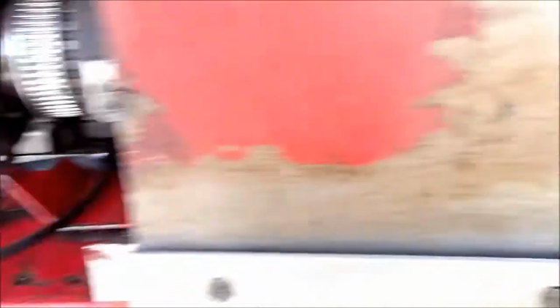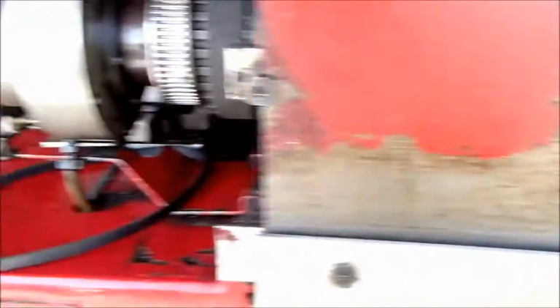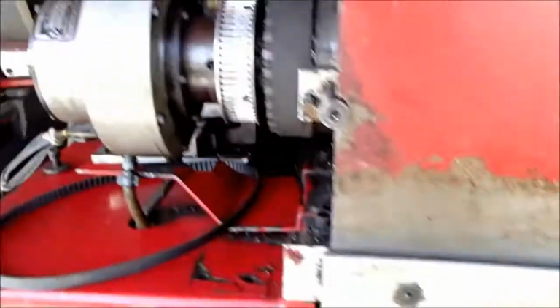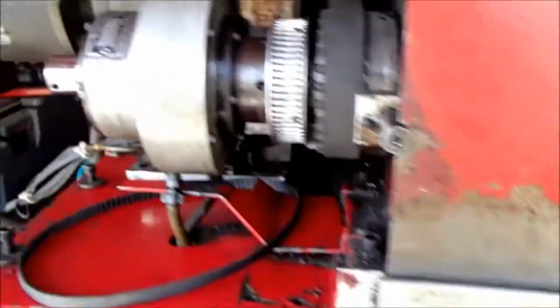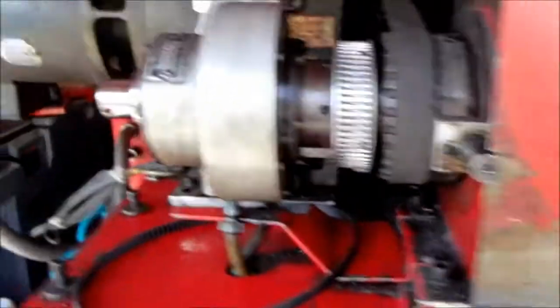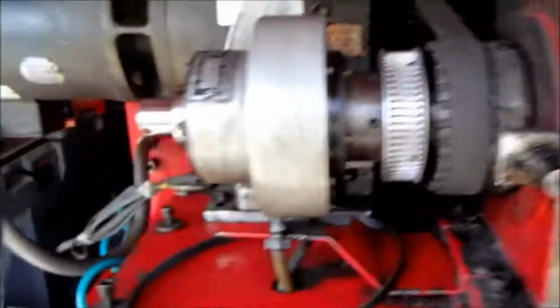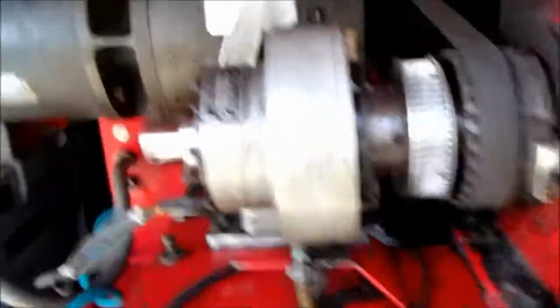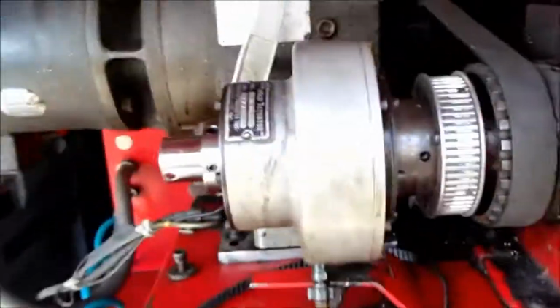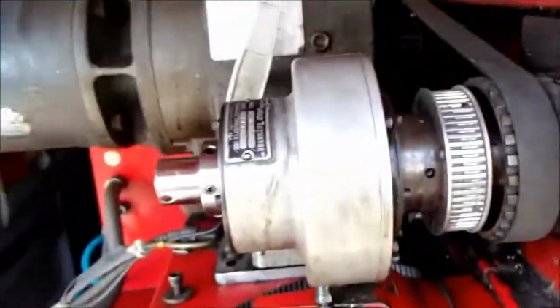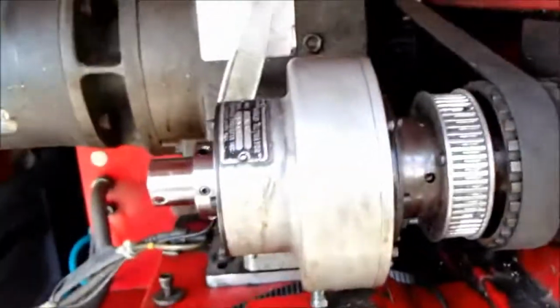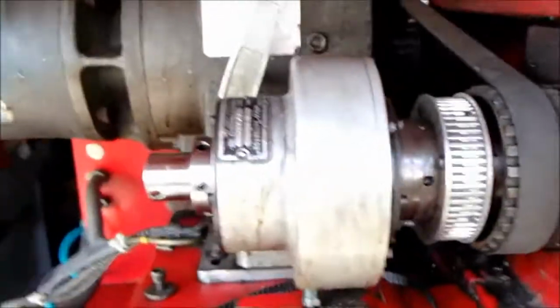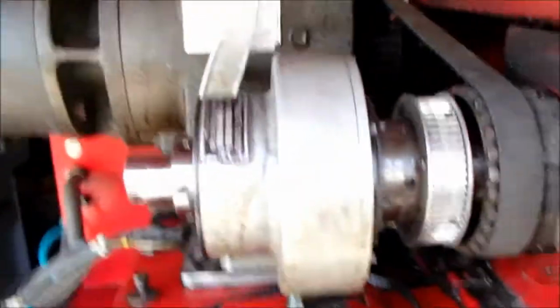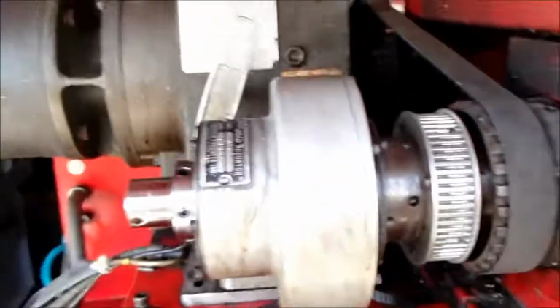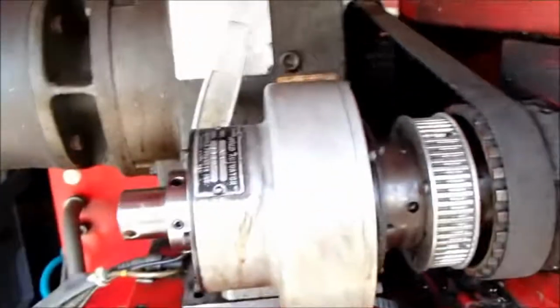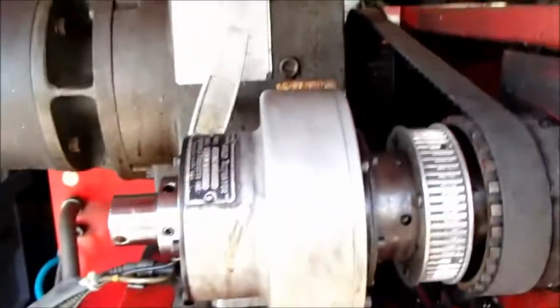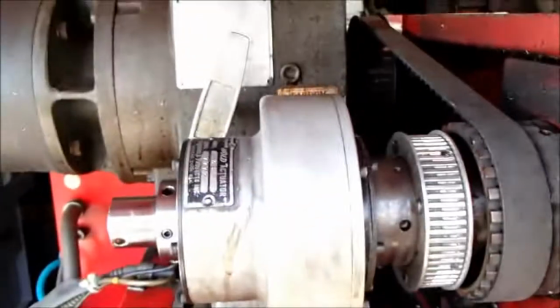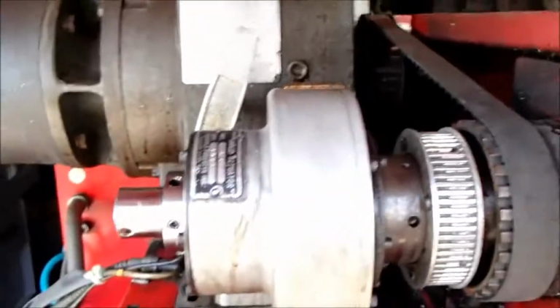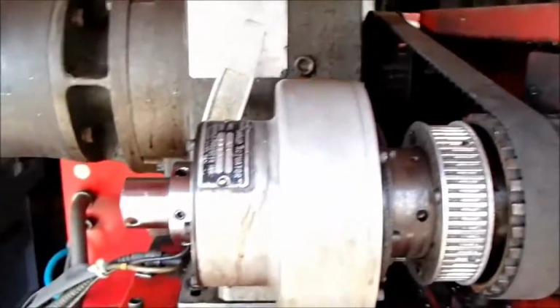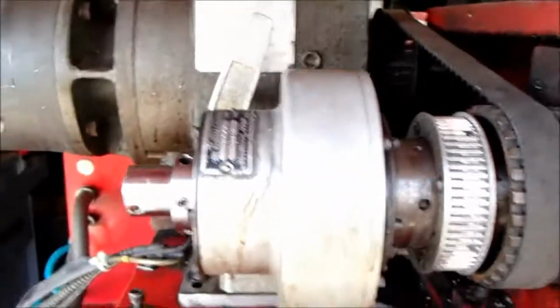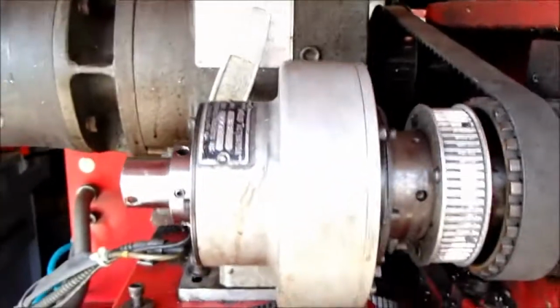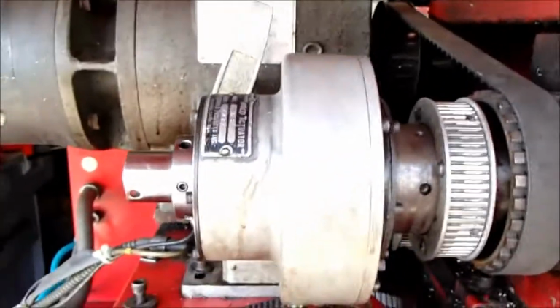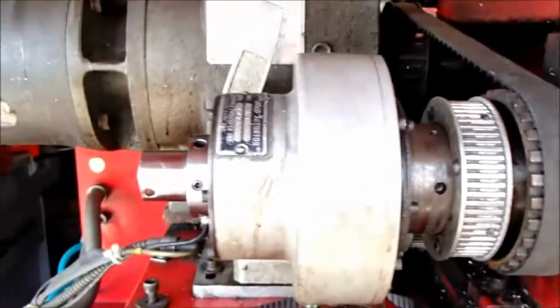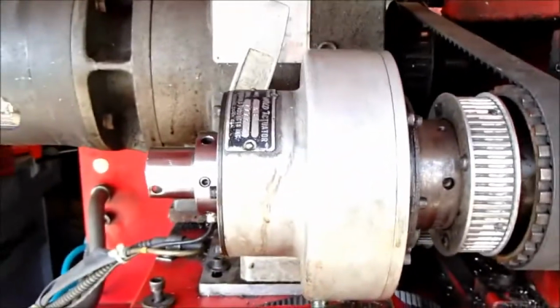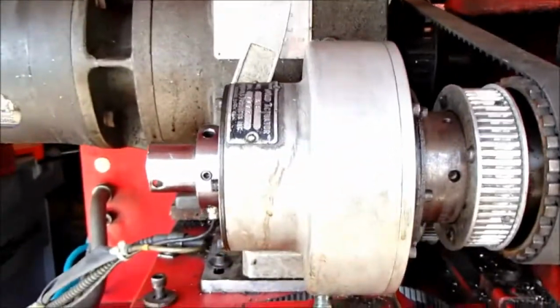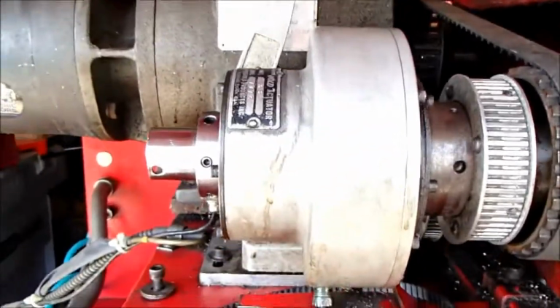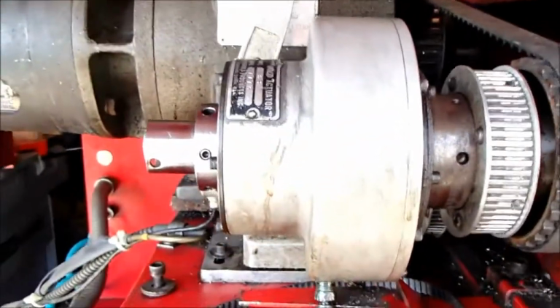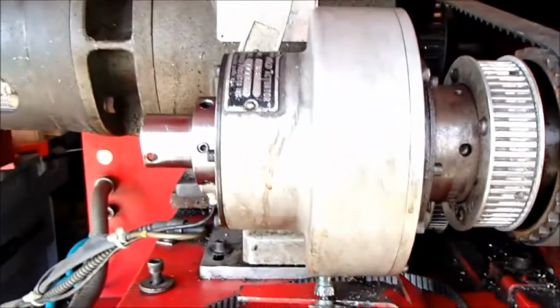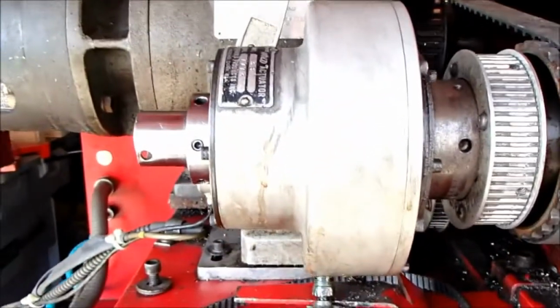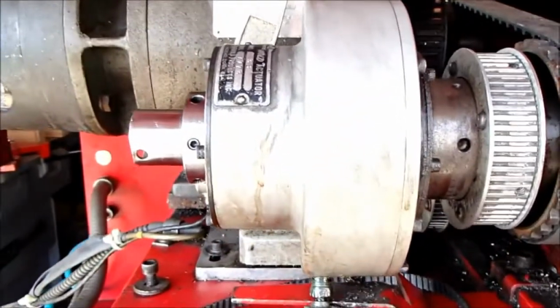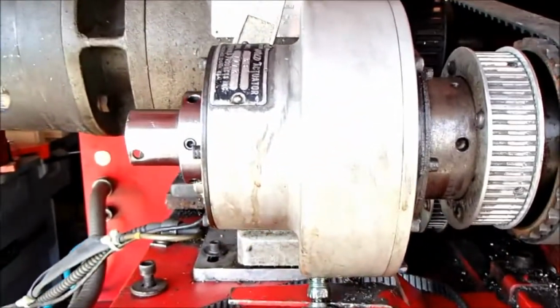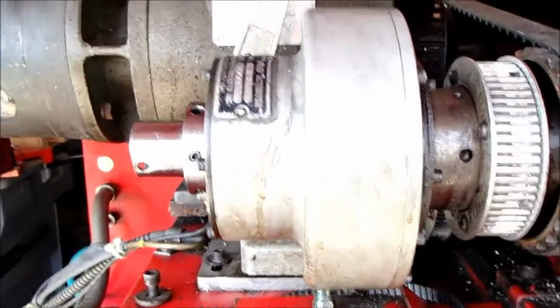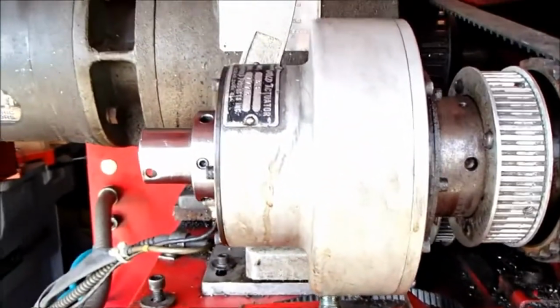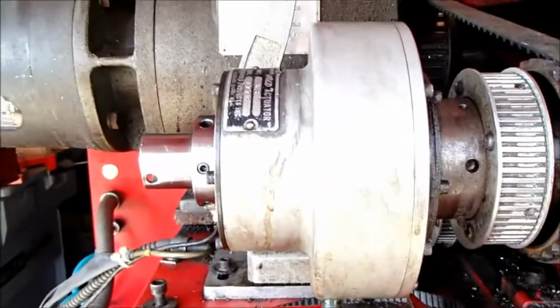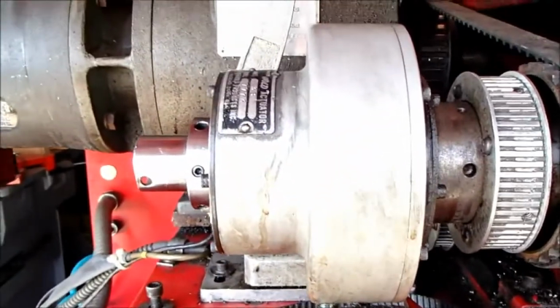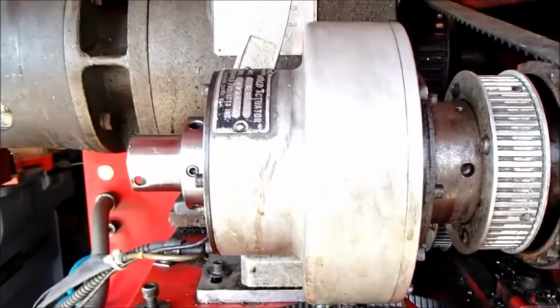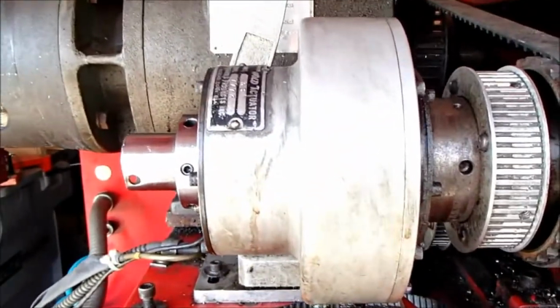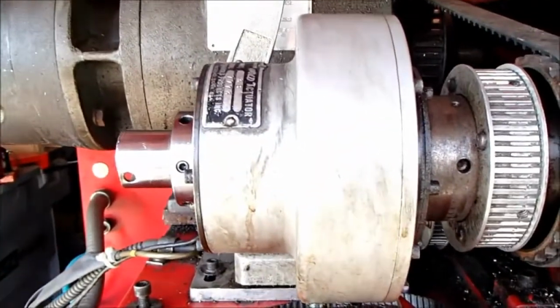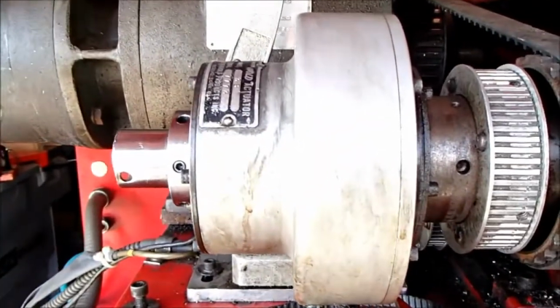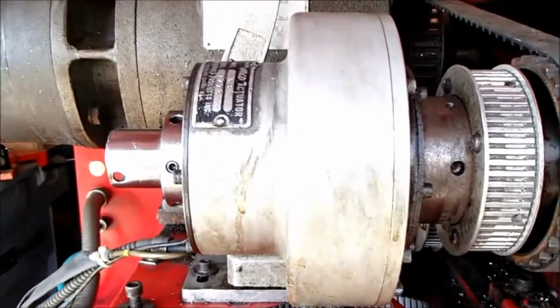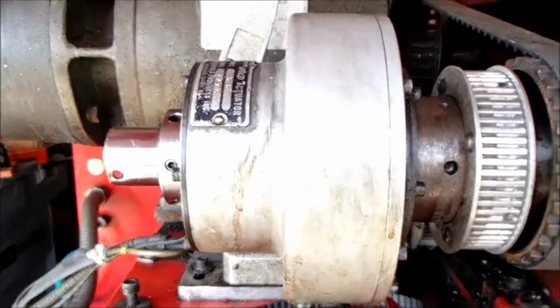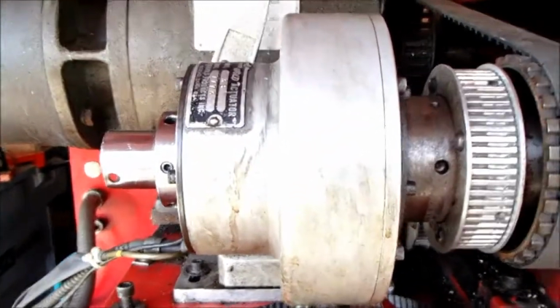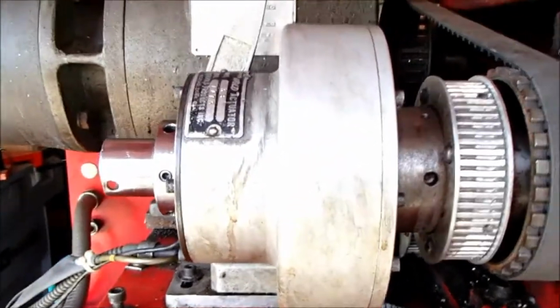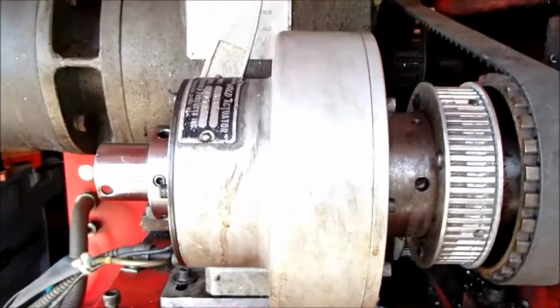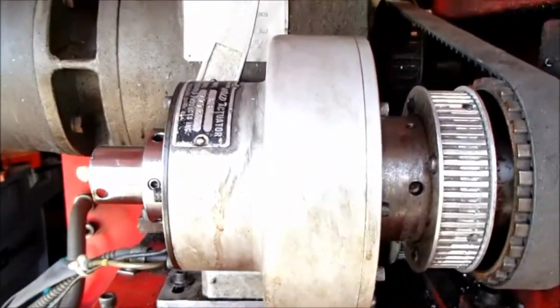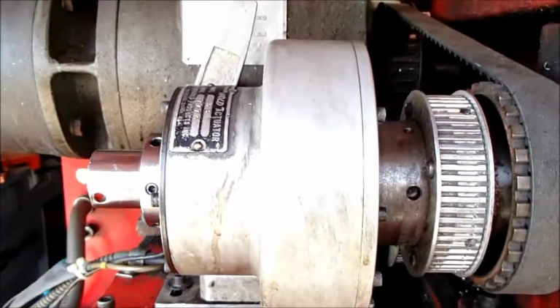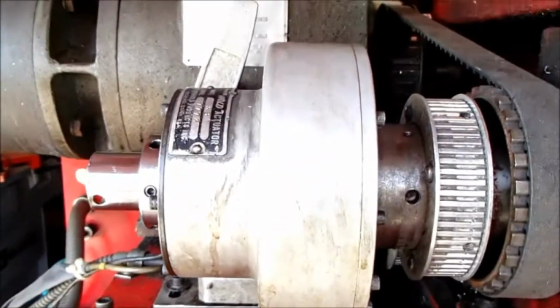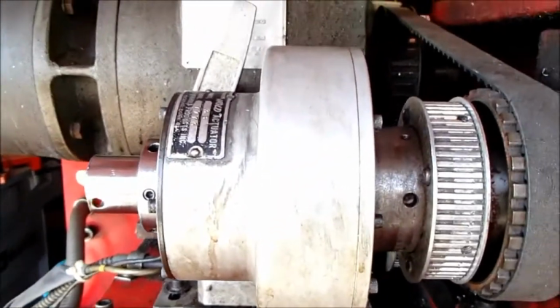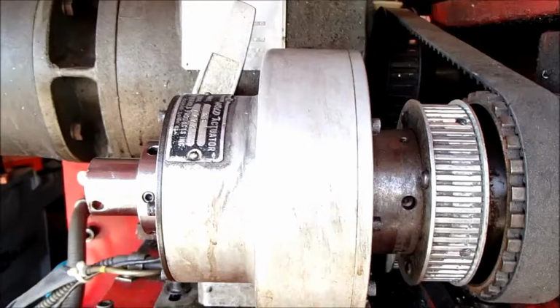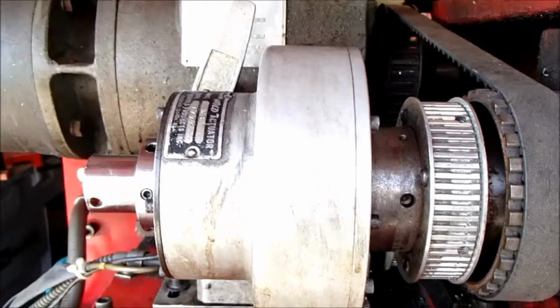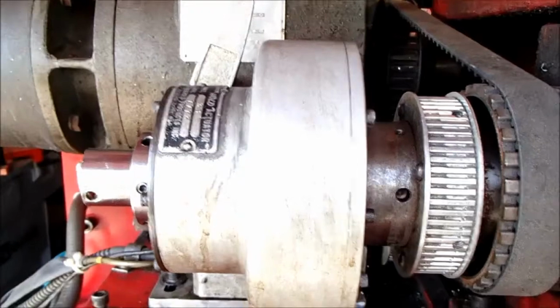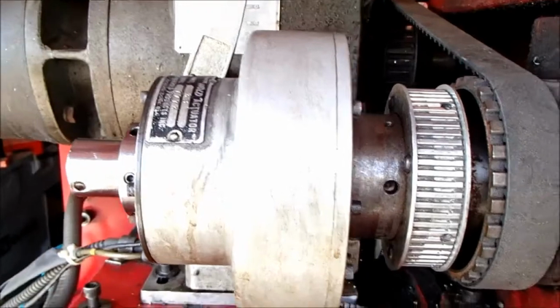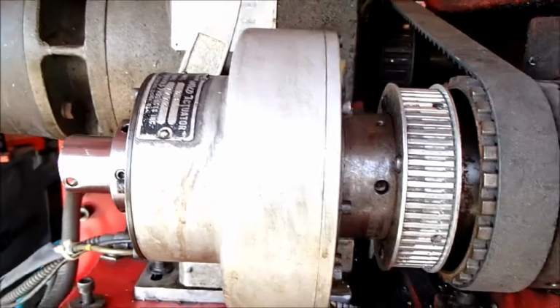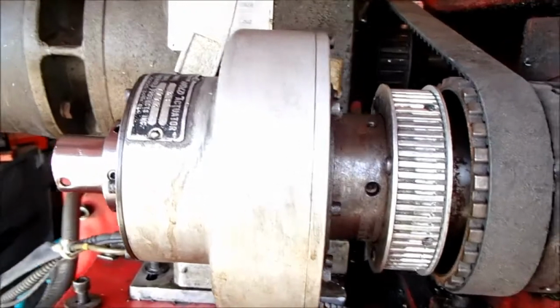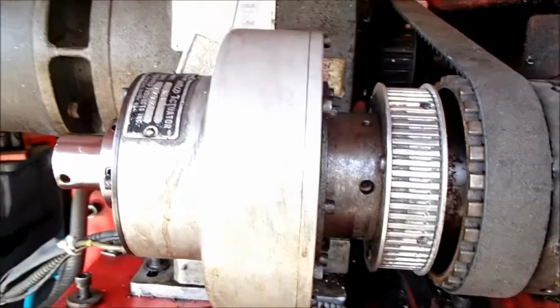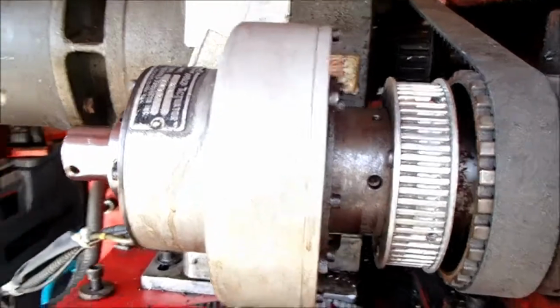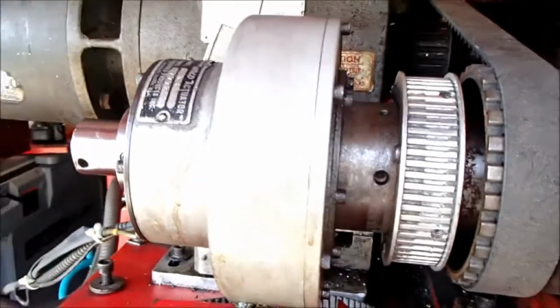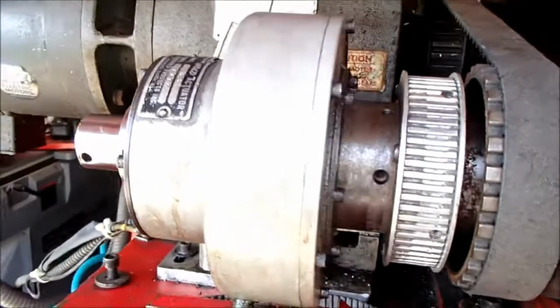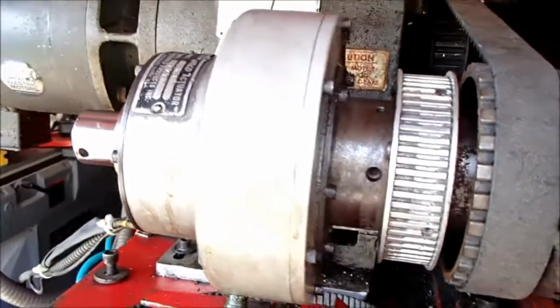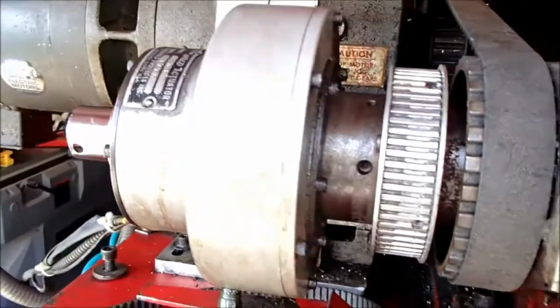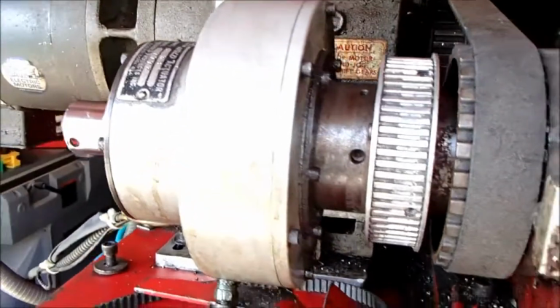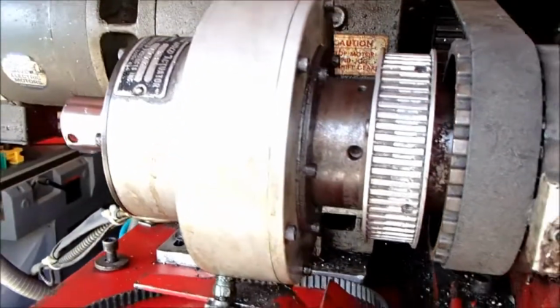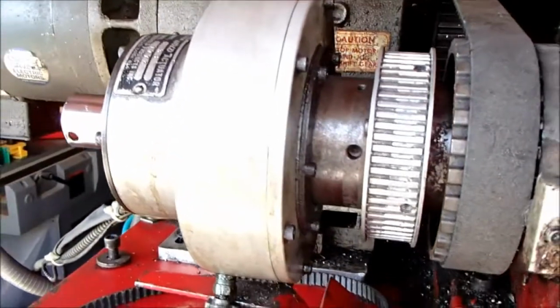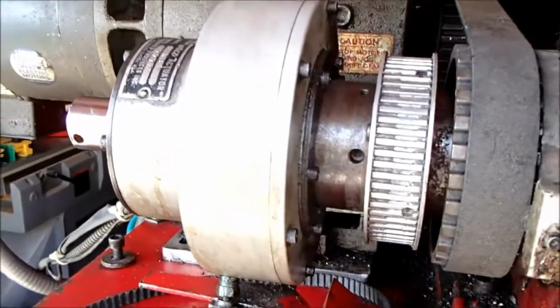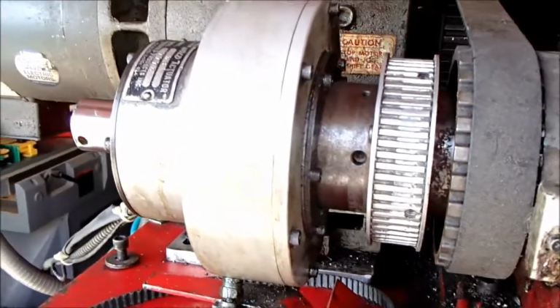The chuck is in a closed position. I'll open it and then close it again.